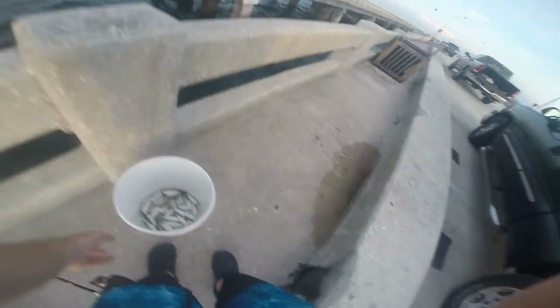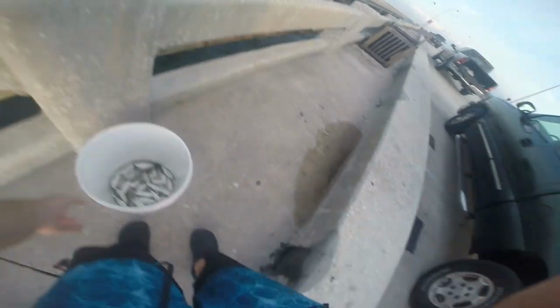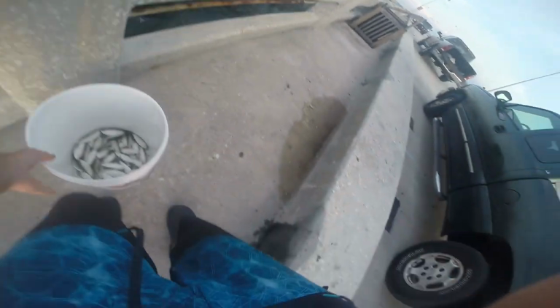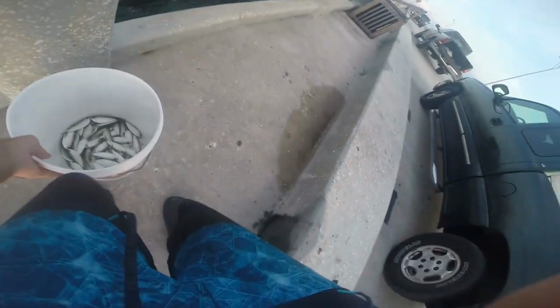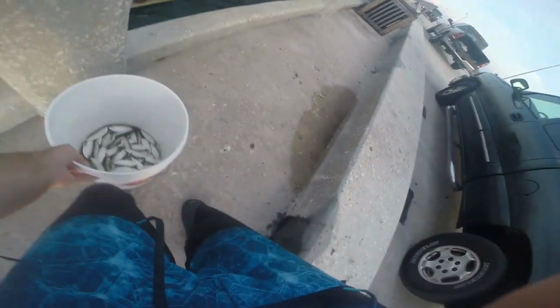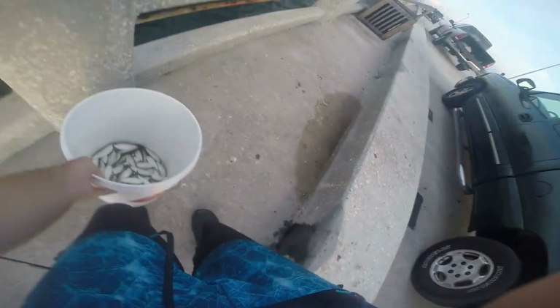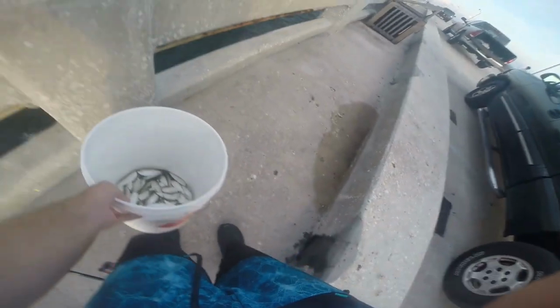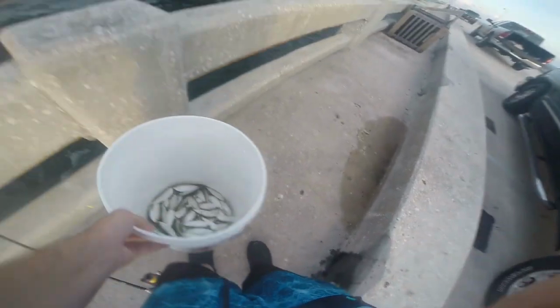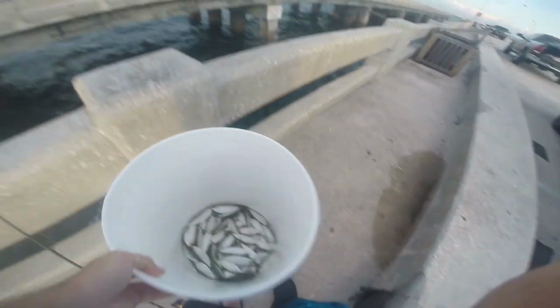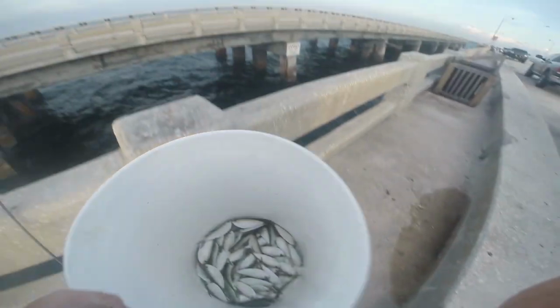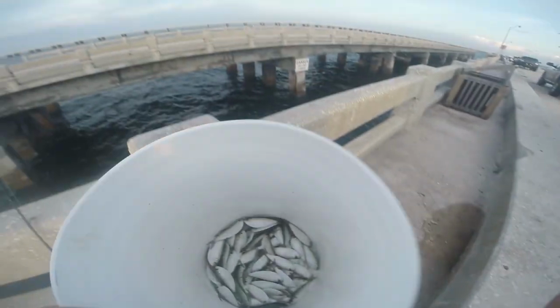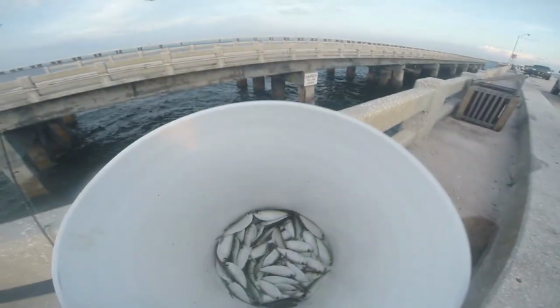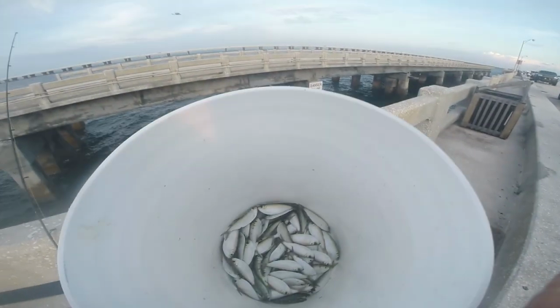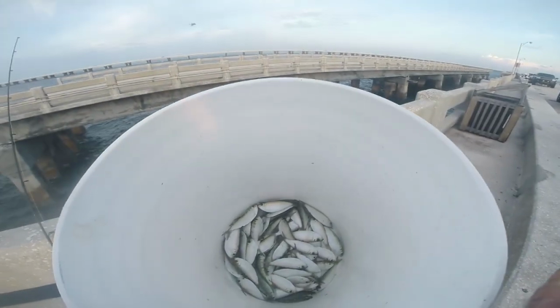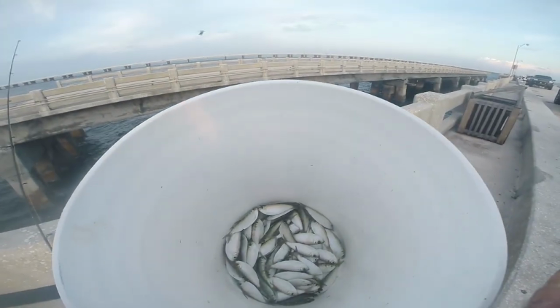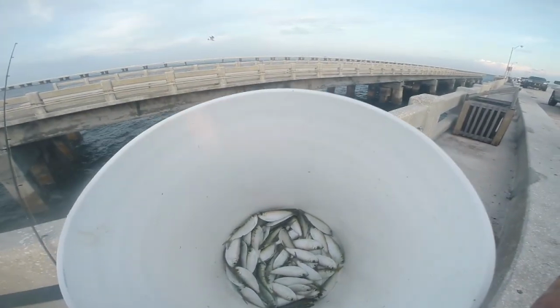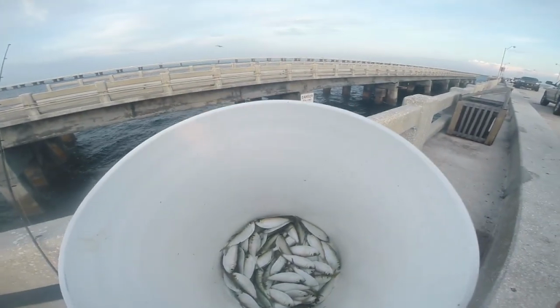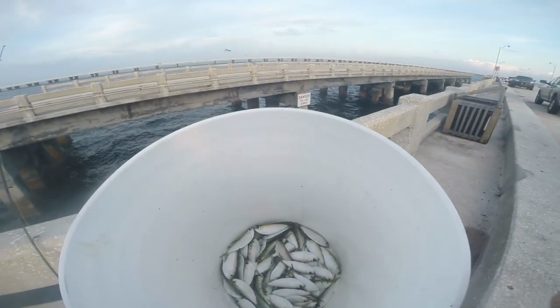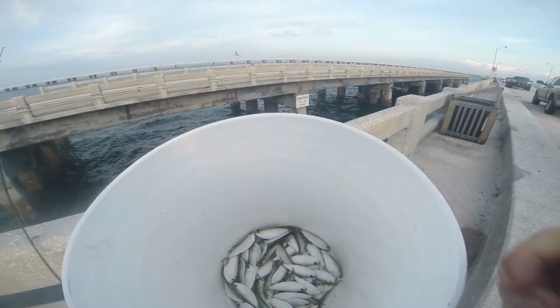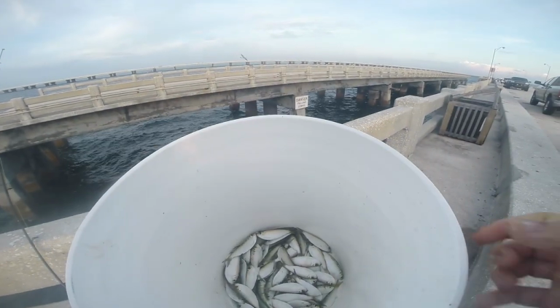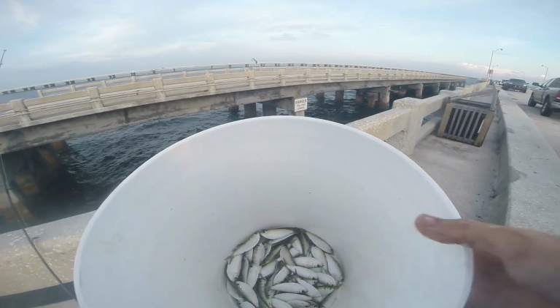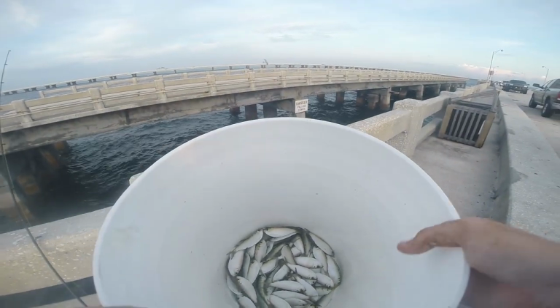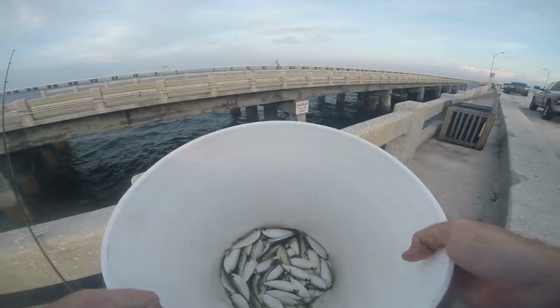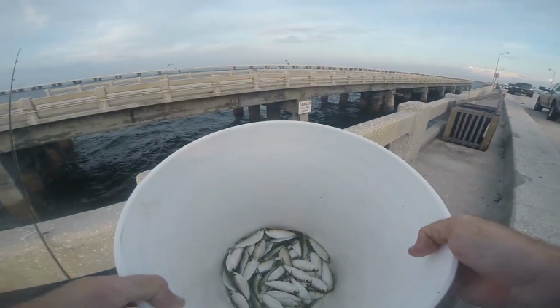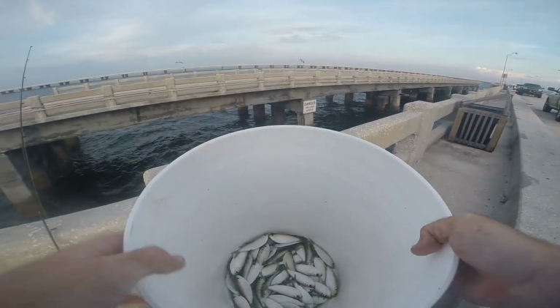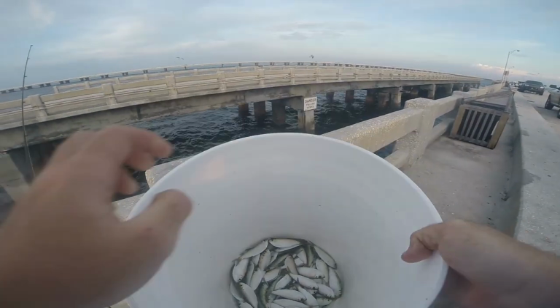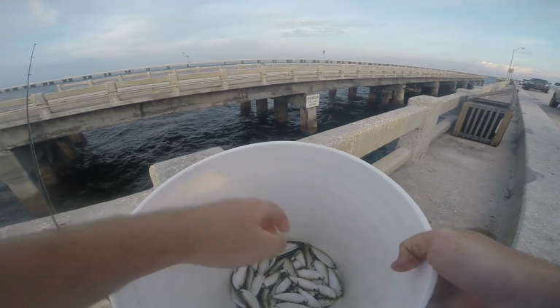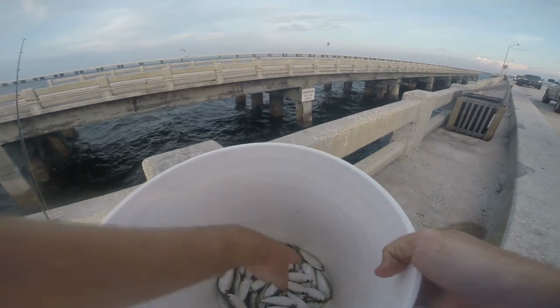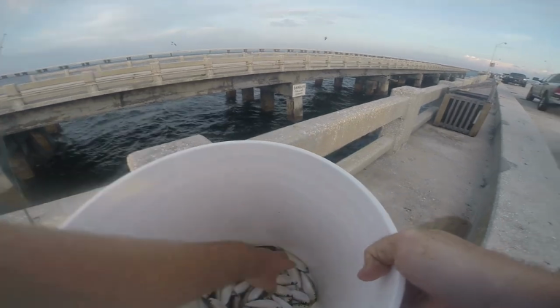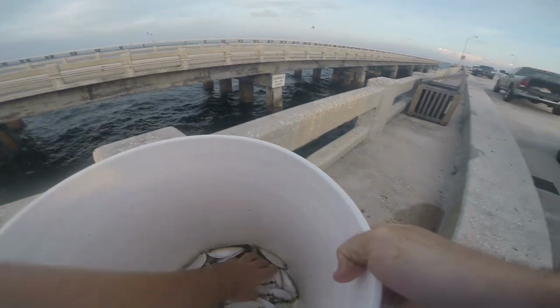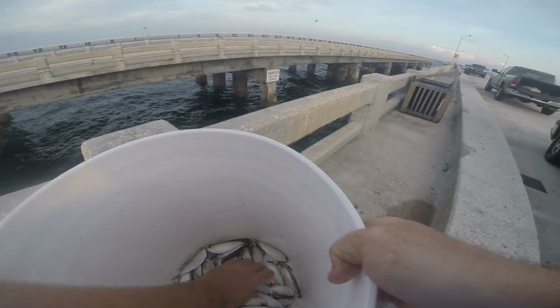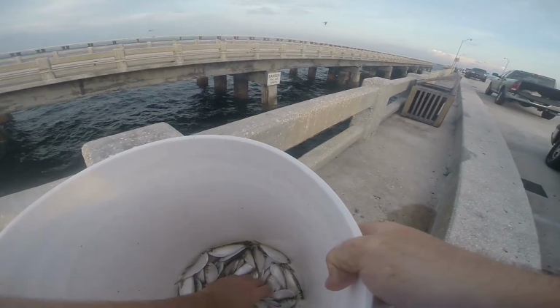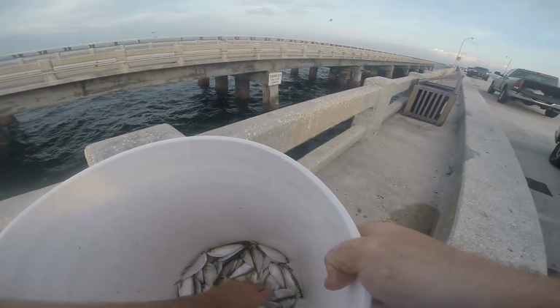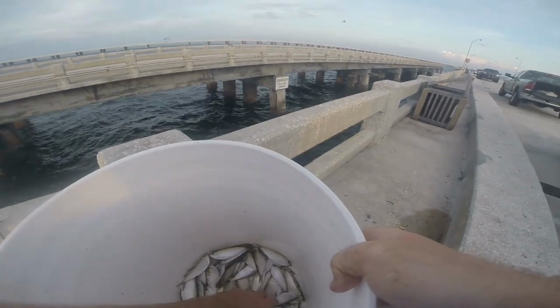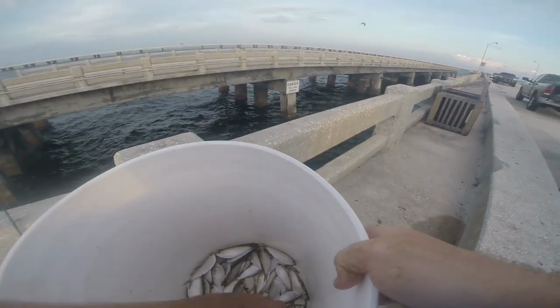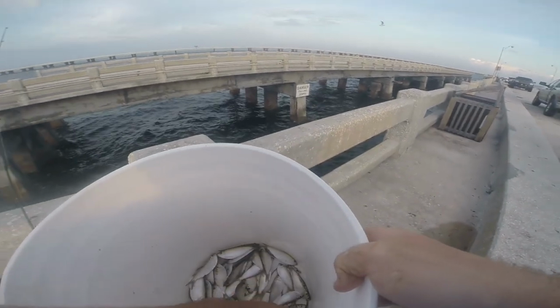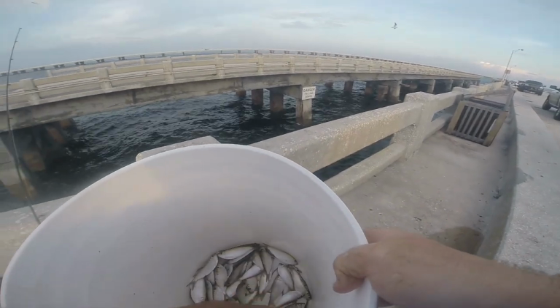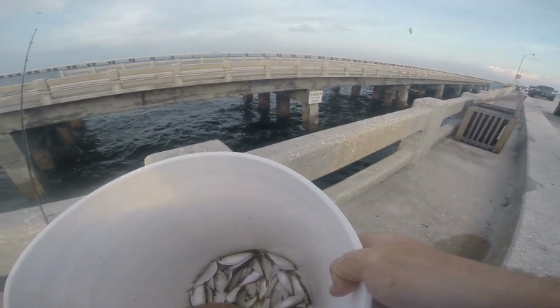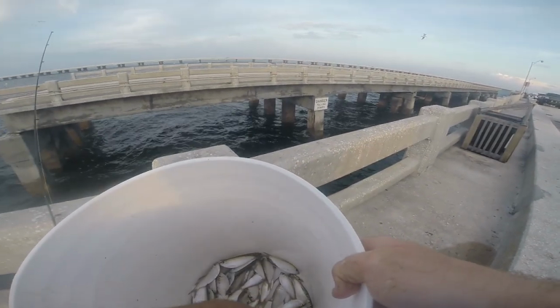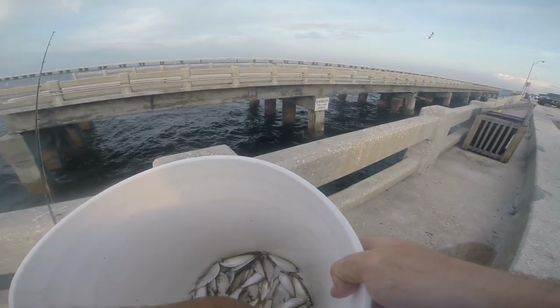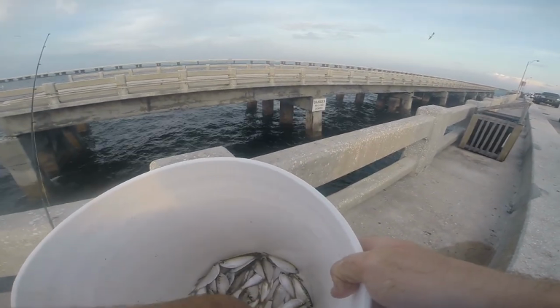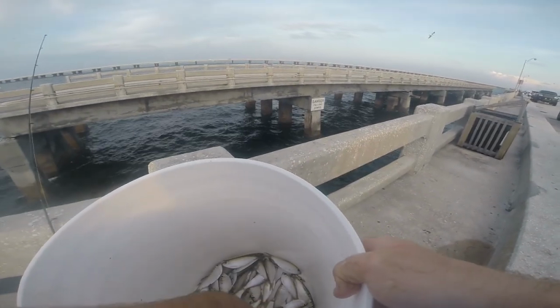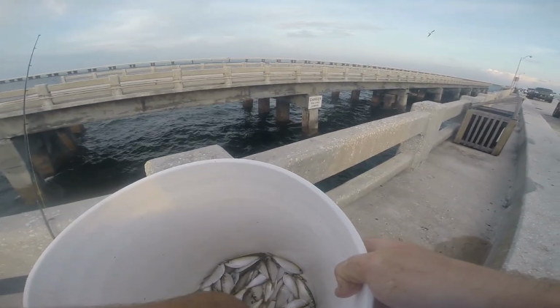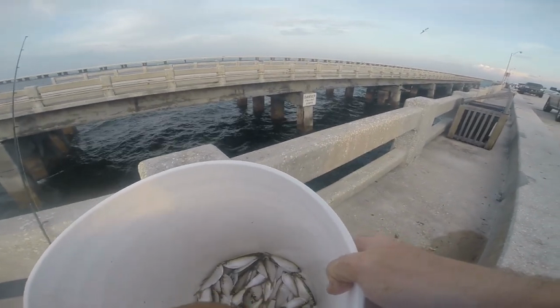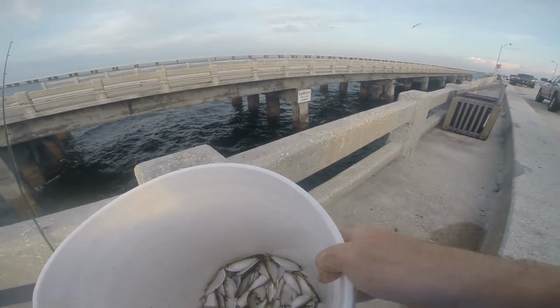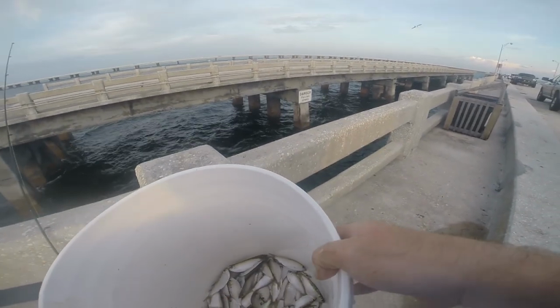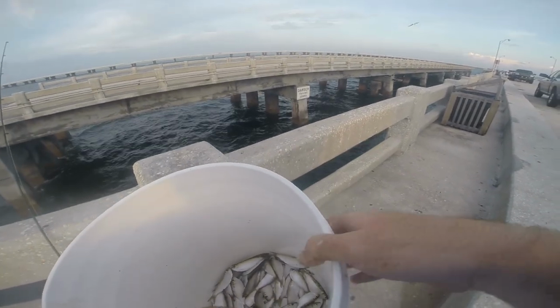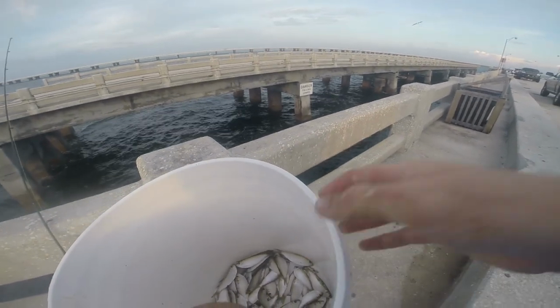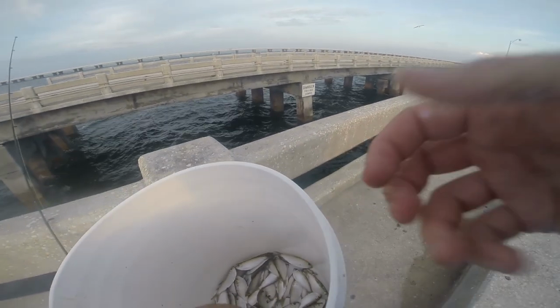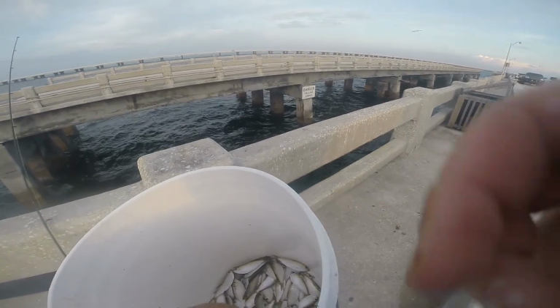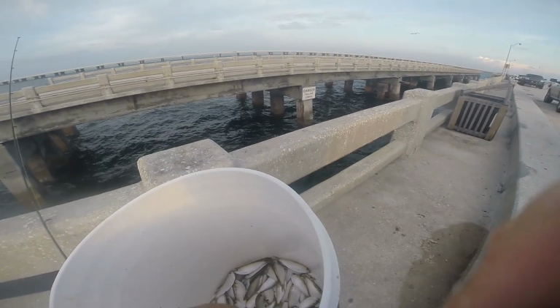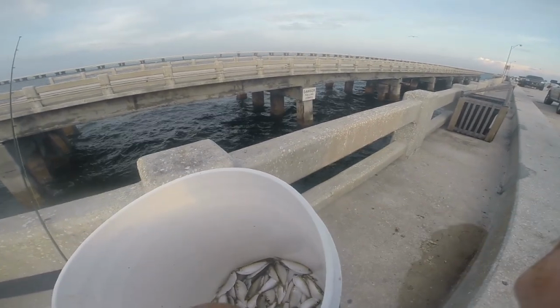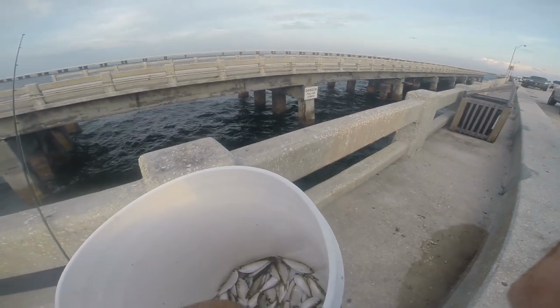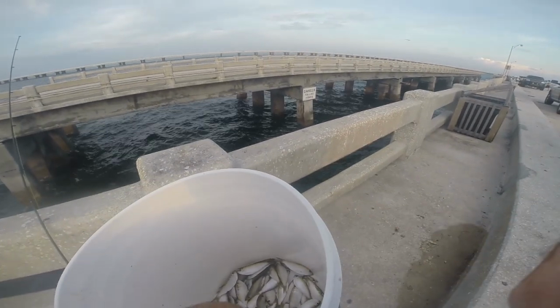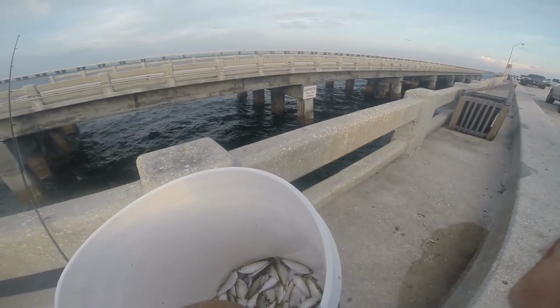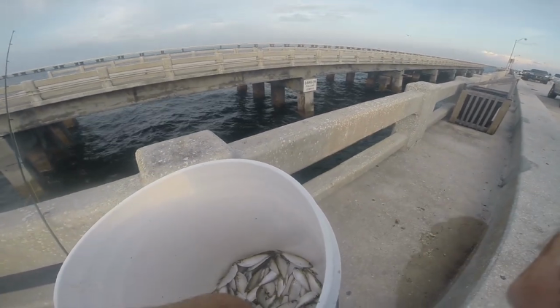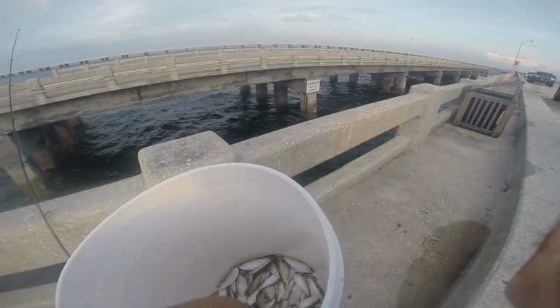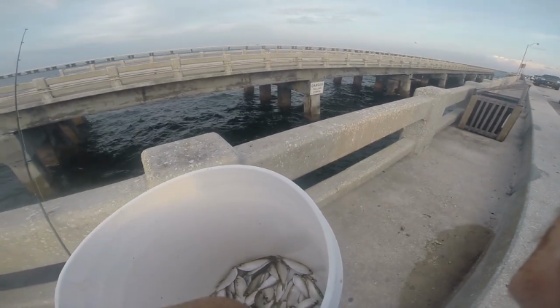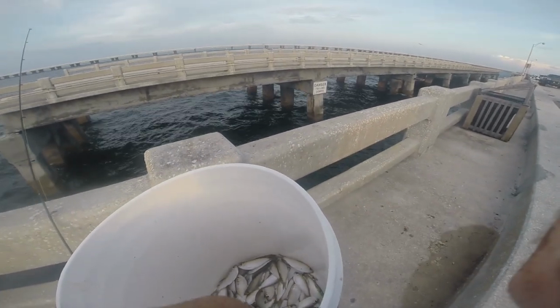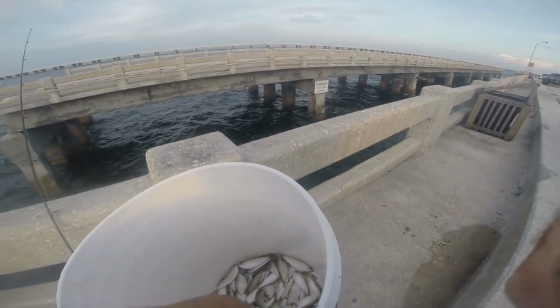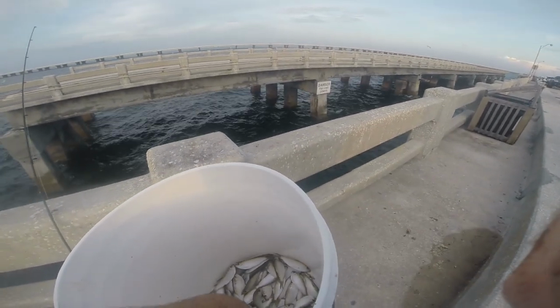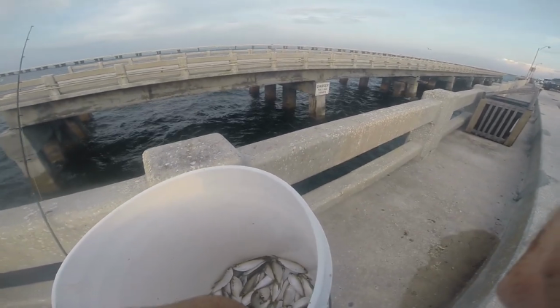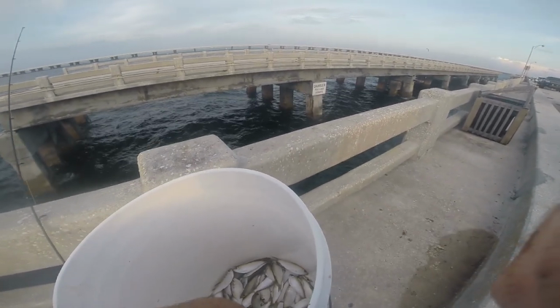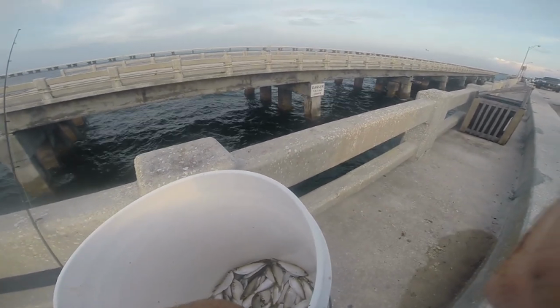Now I'm going to try chumming like we do — not offshore, but in the bay. Let's see if this works the same at the Skyway.